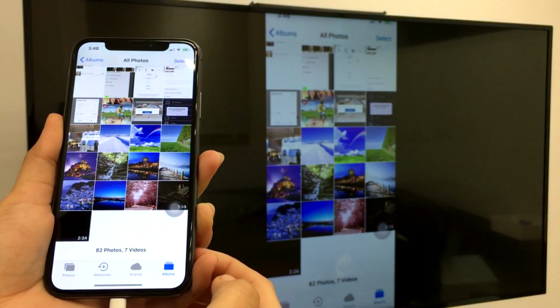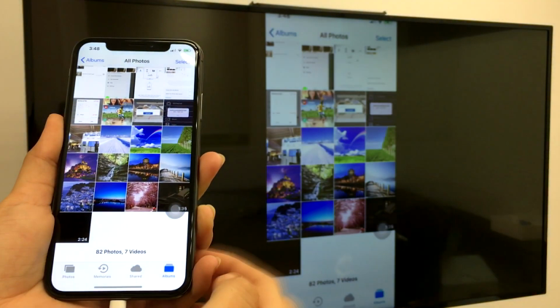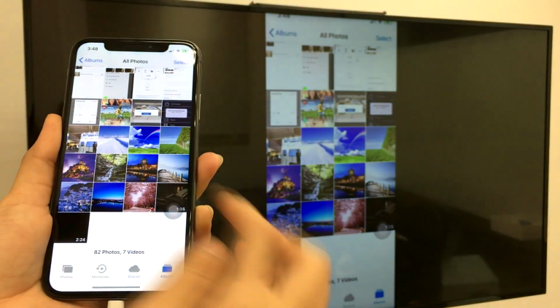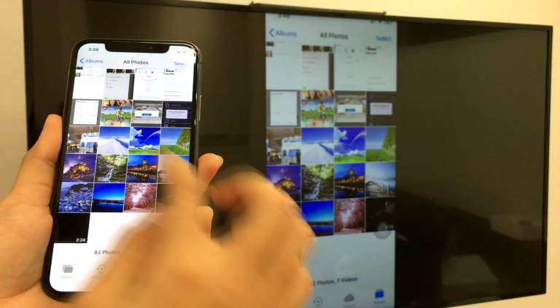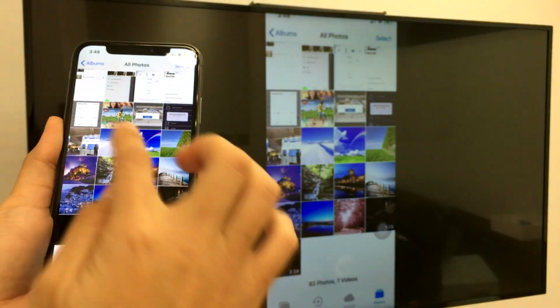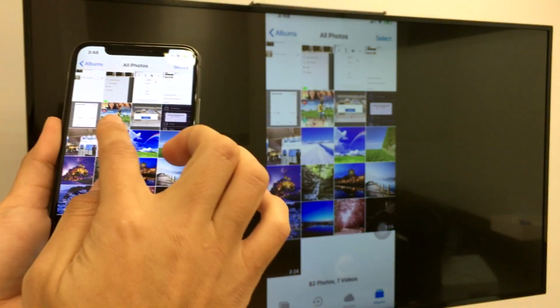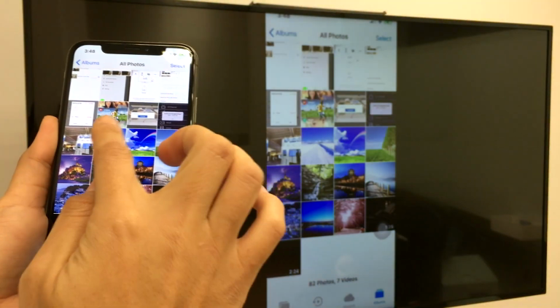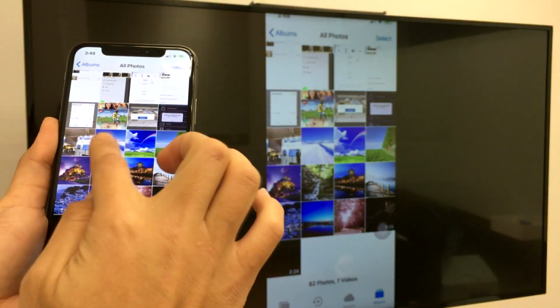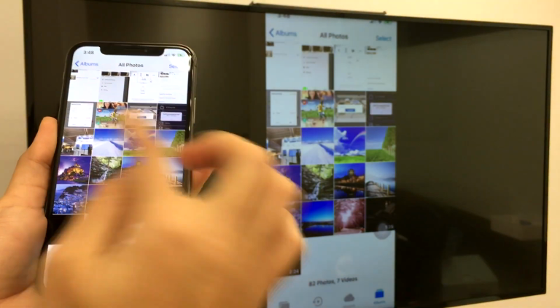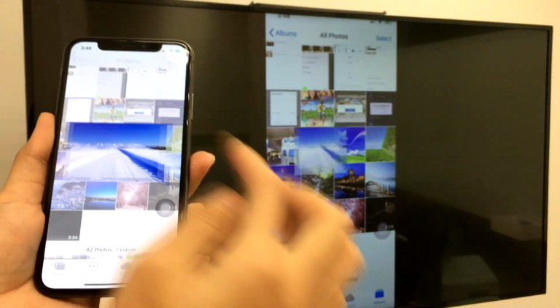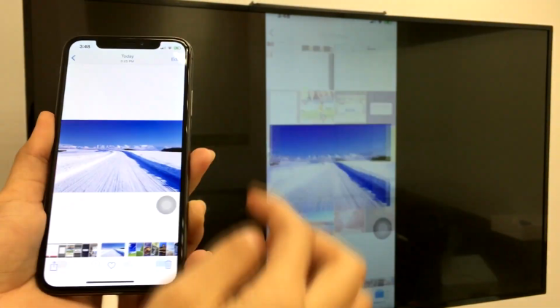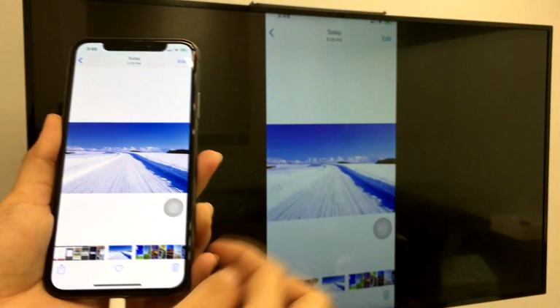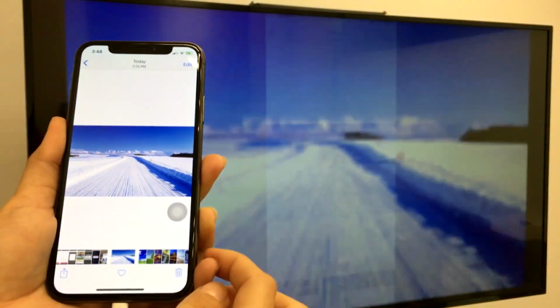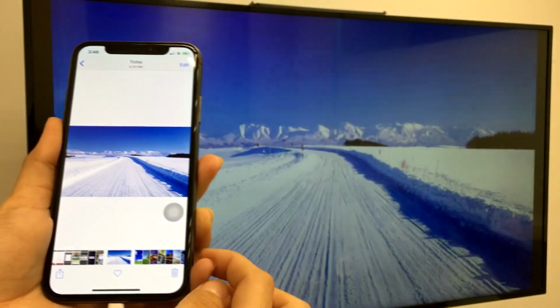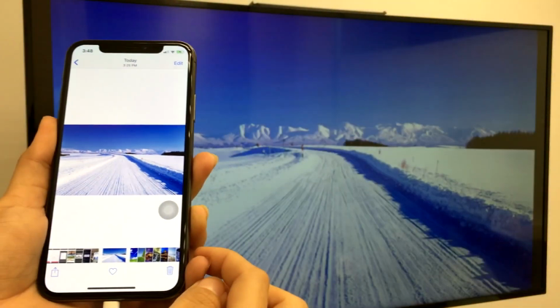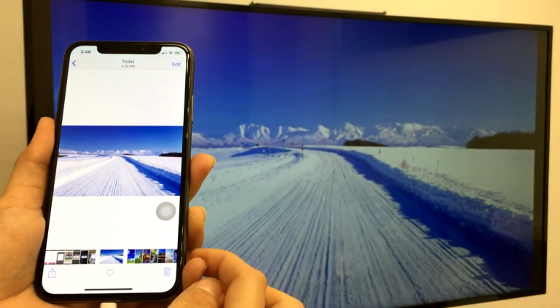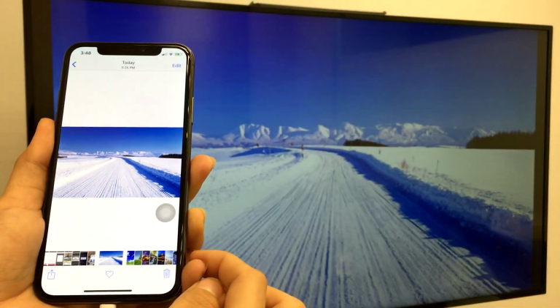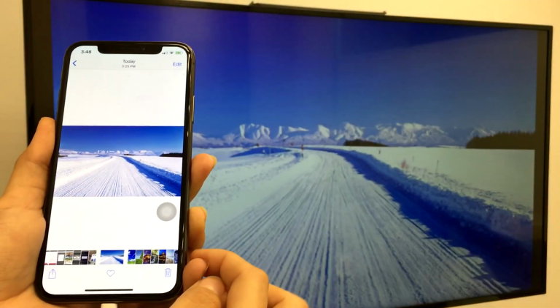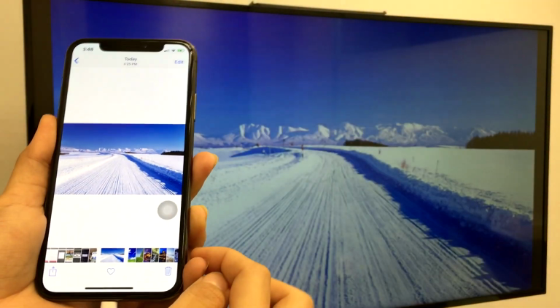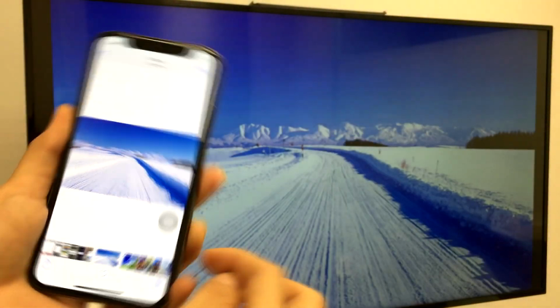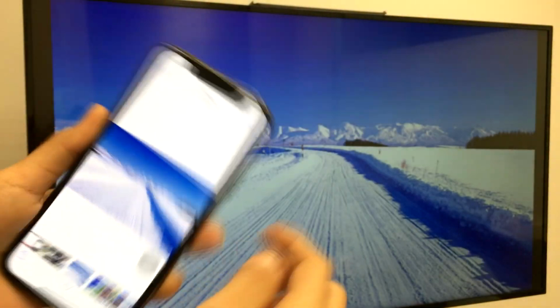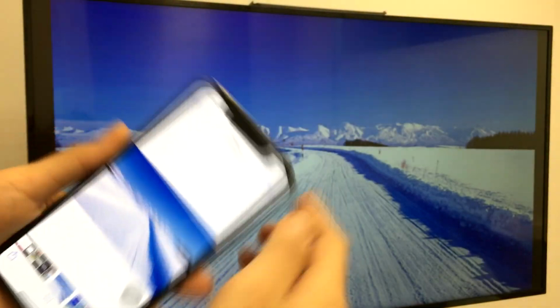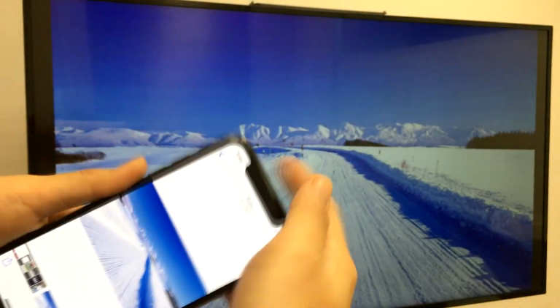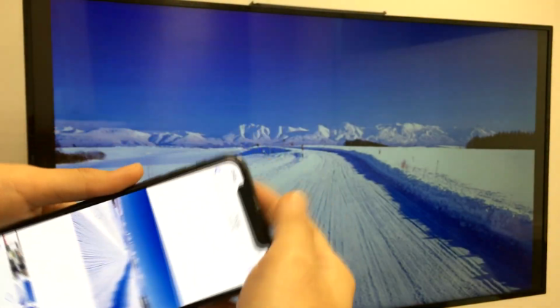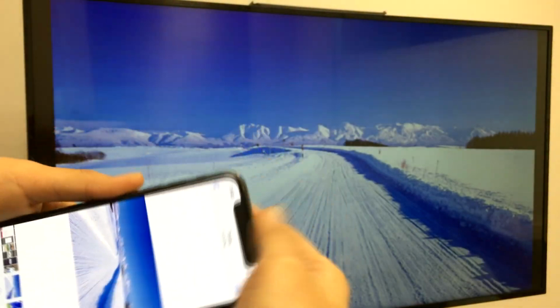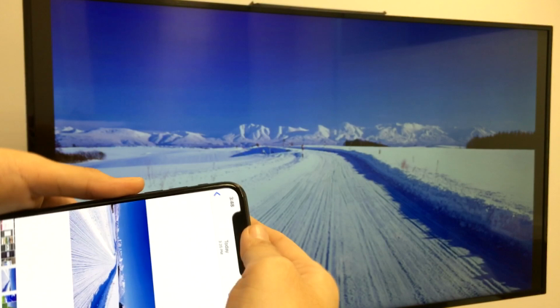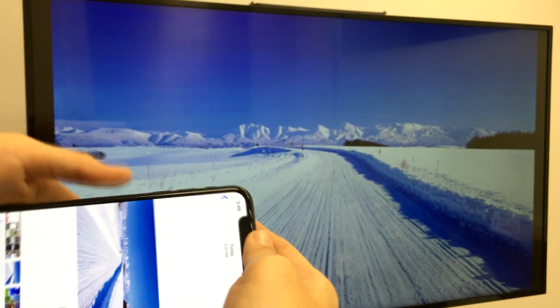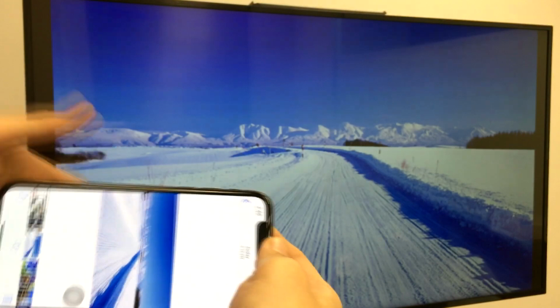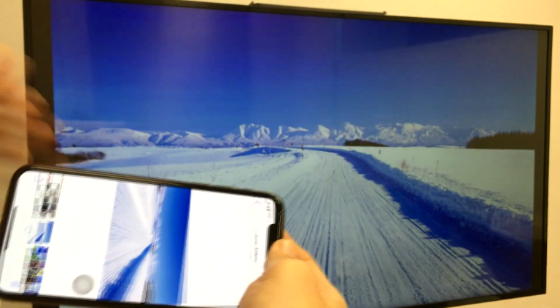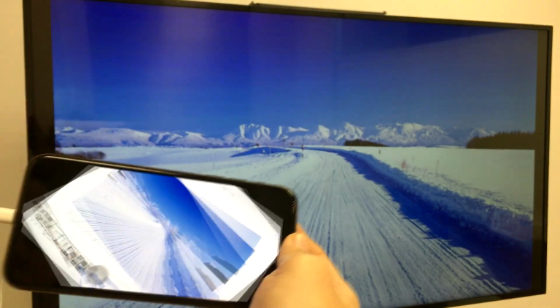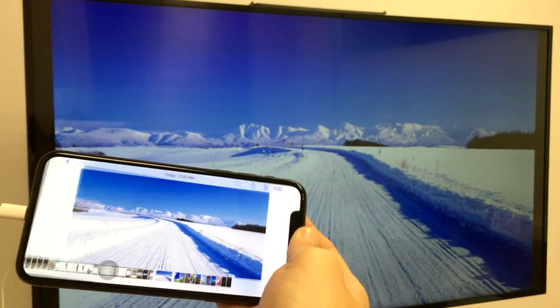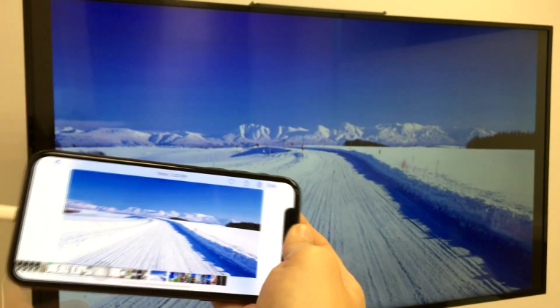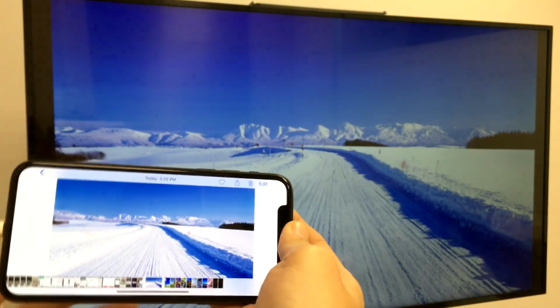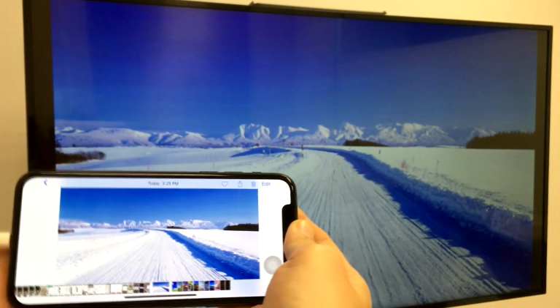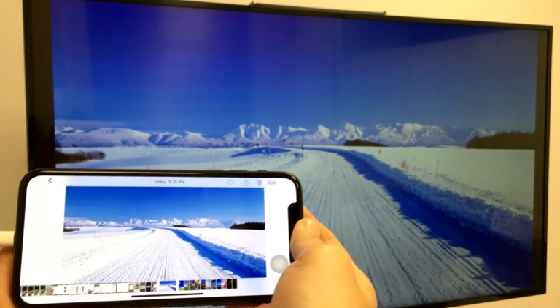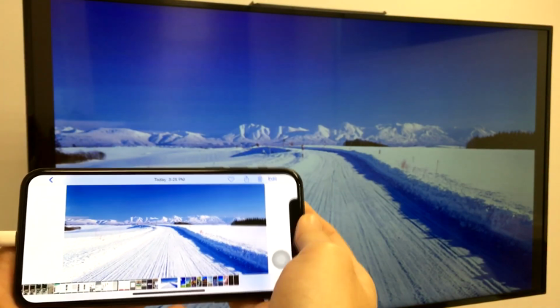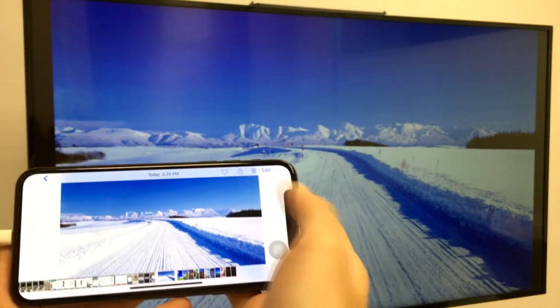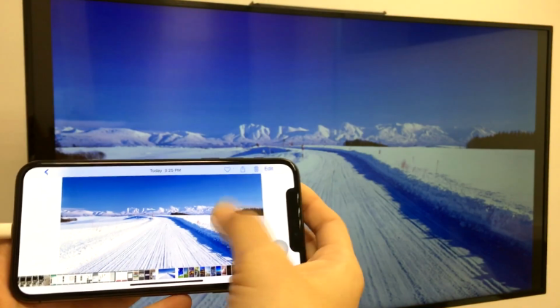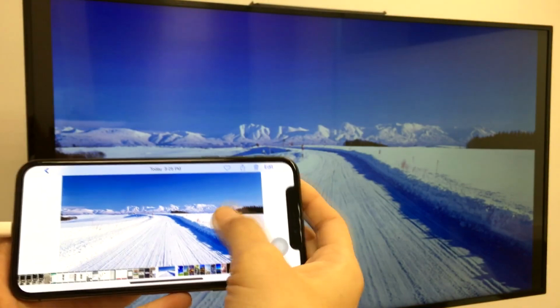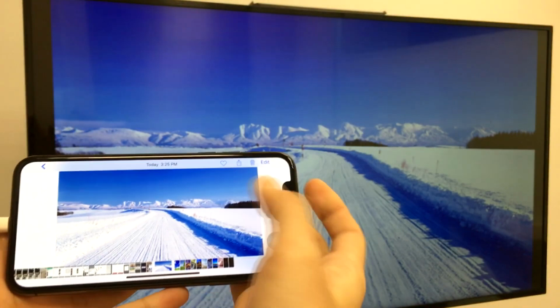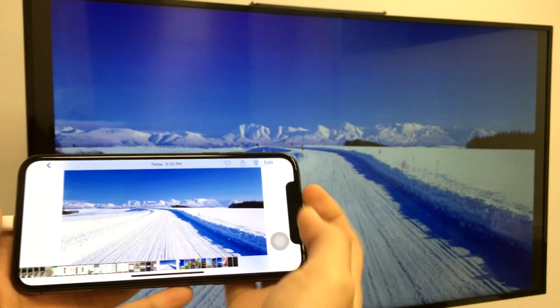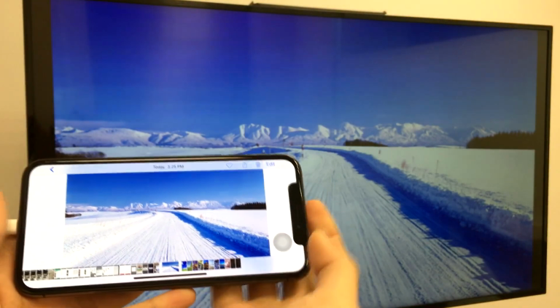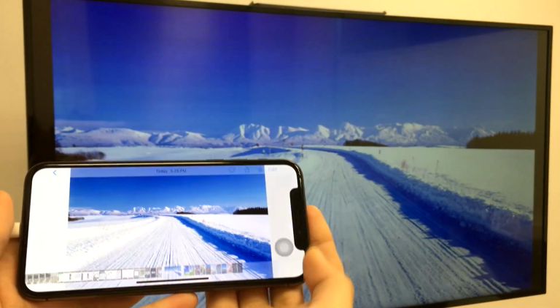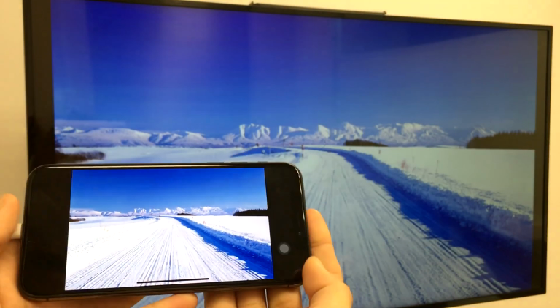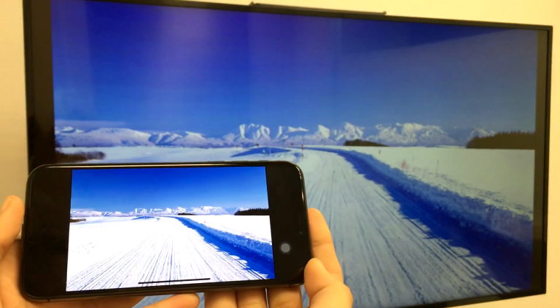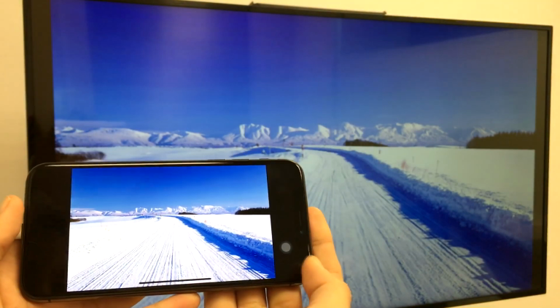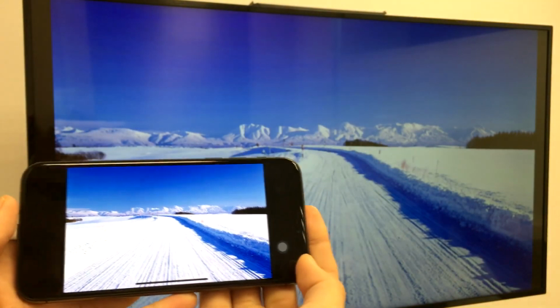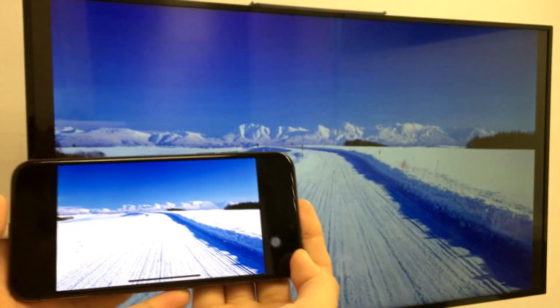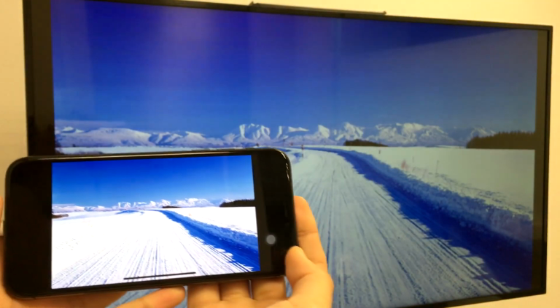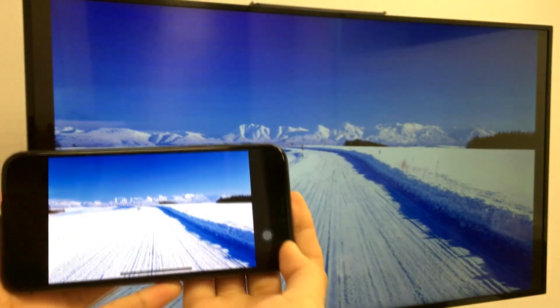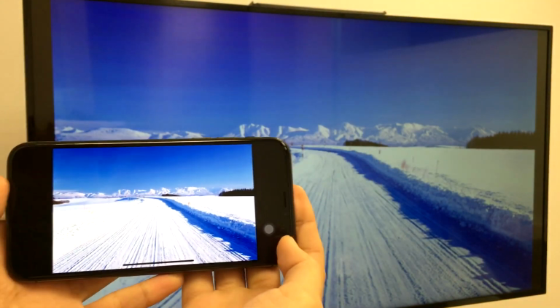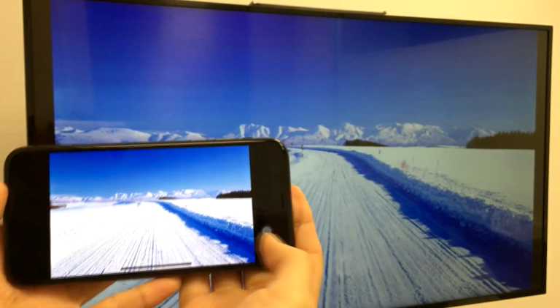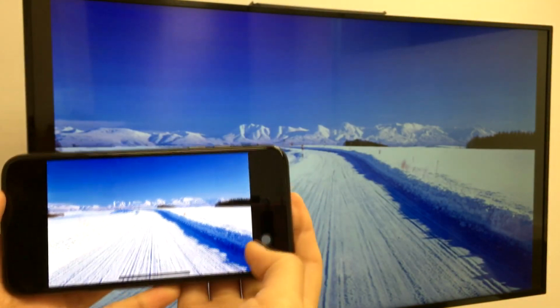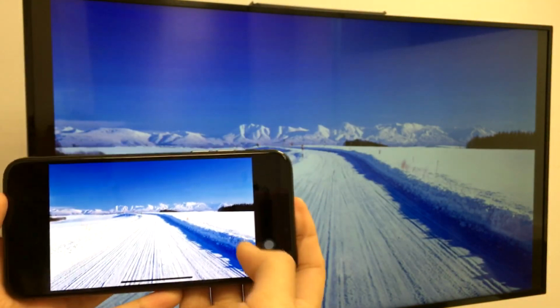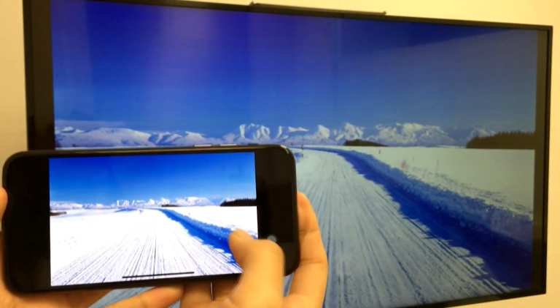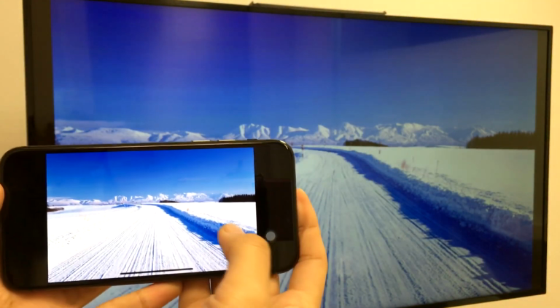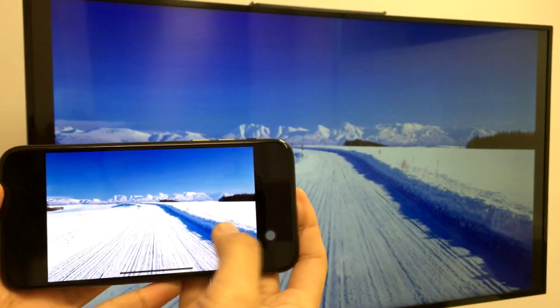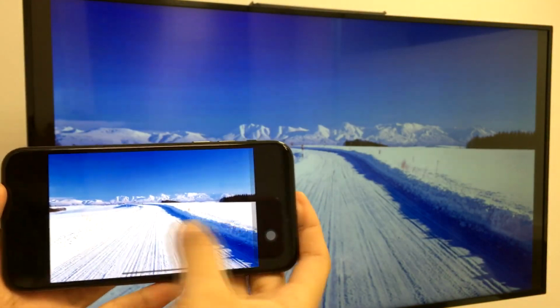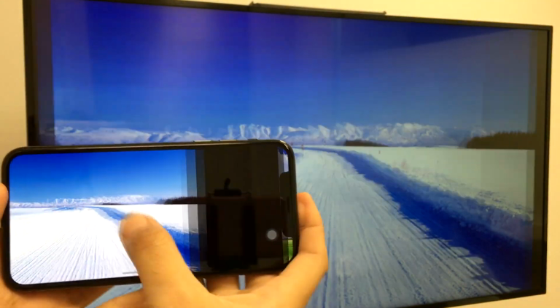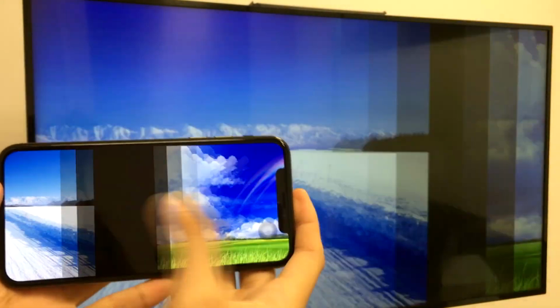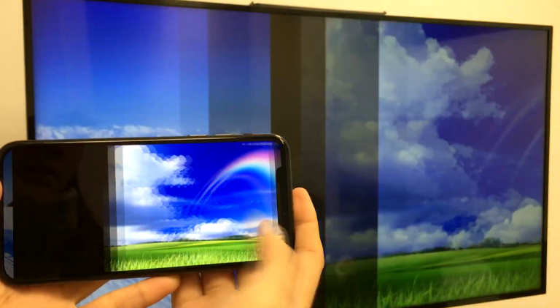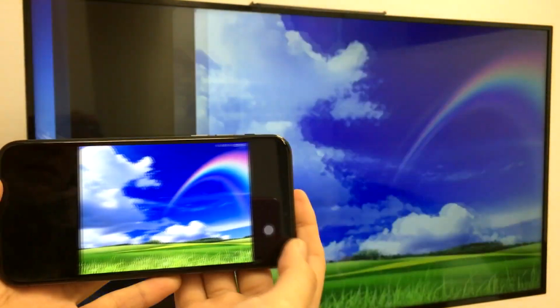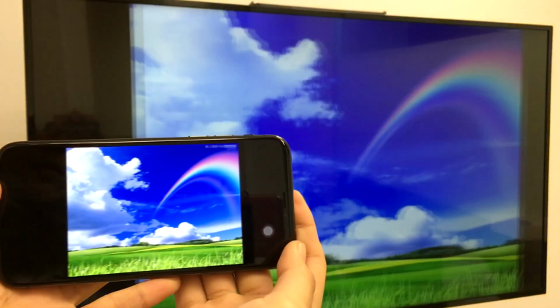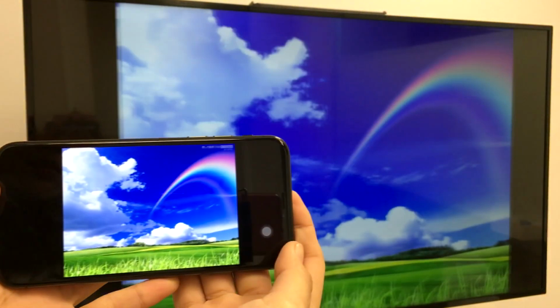You'll notice the picture is stretched to the edge of the TV for the best full-screen experience, and here are some of my favorite photos.